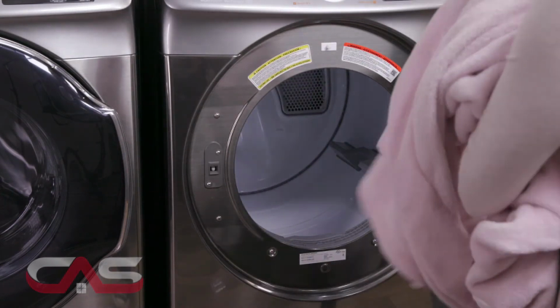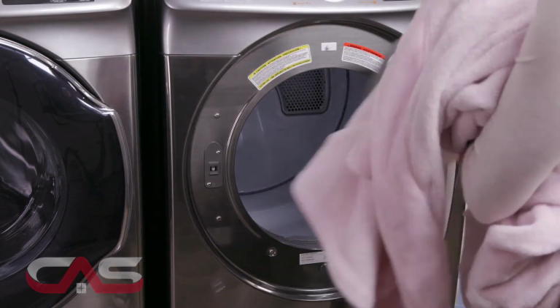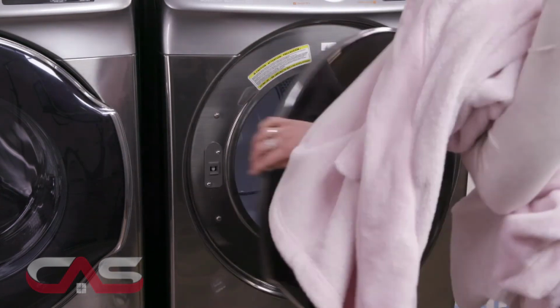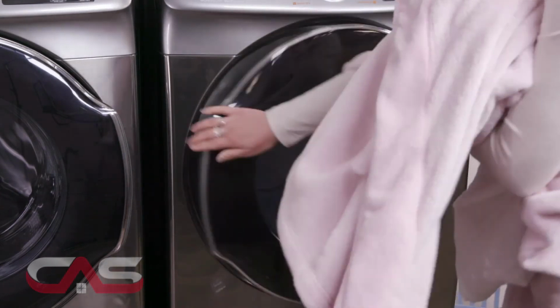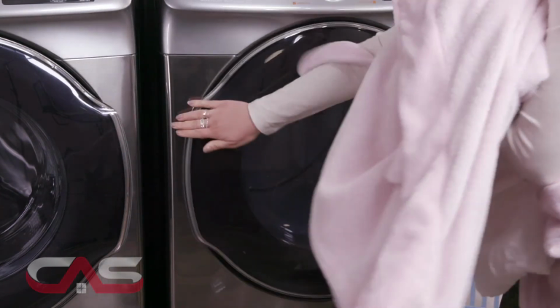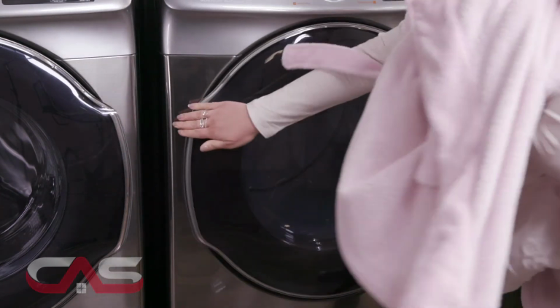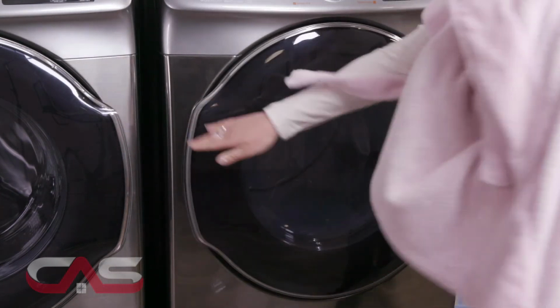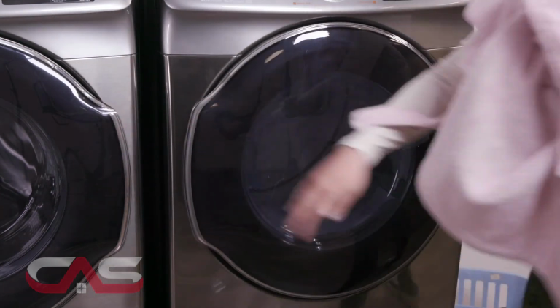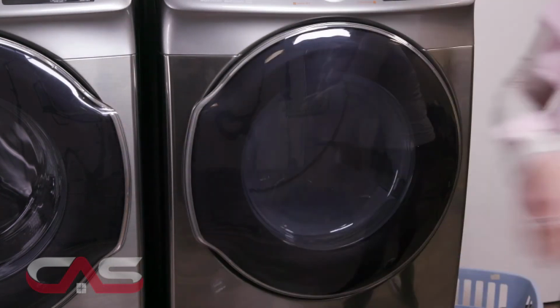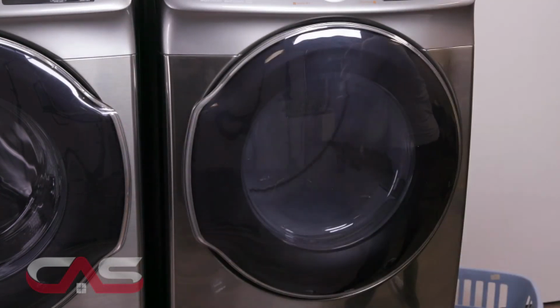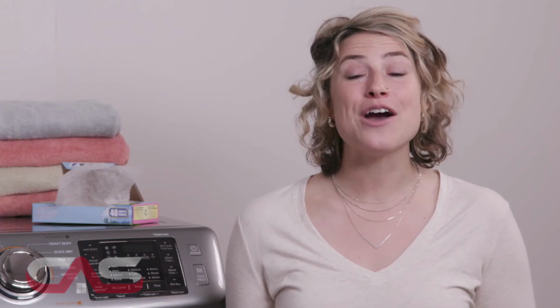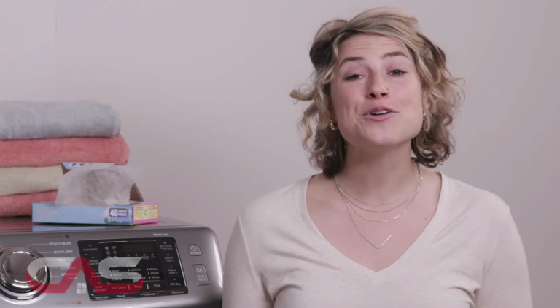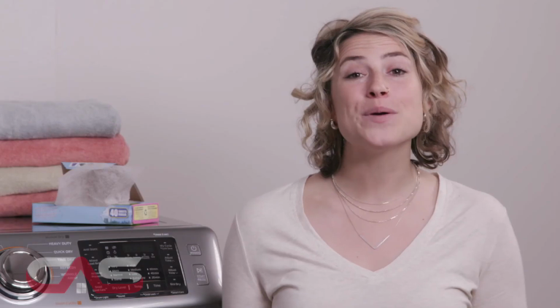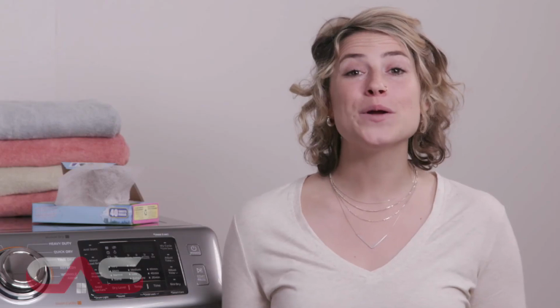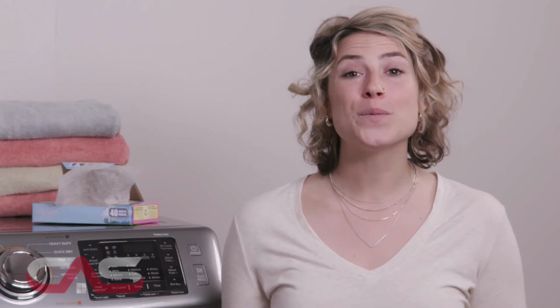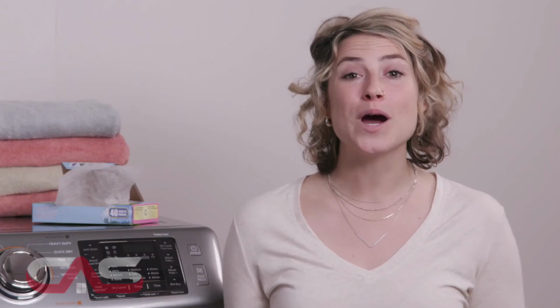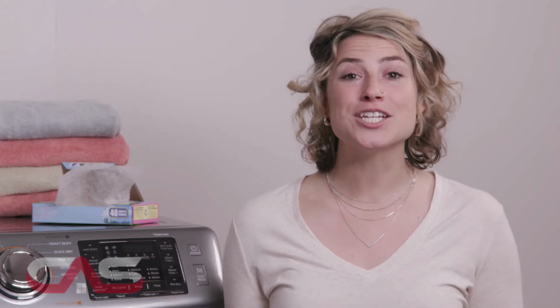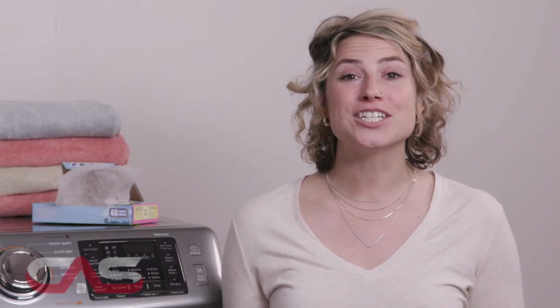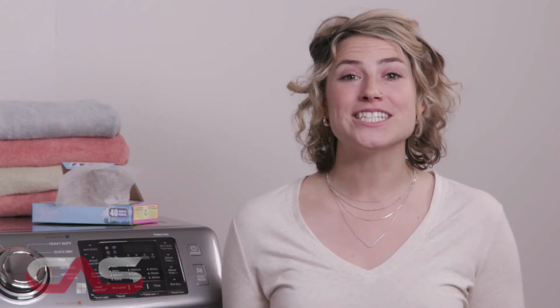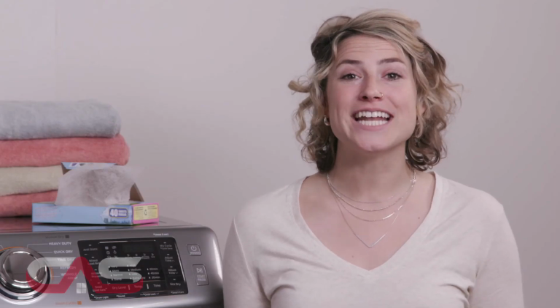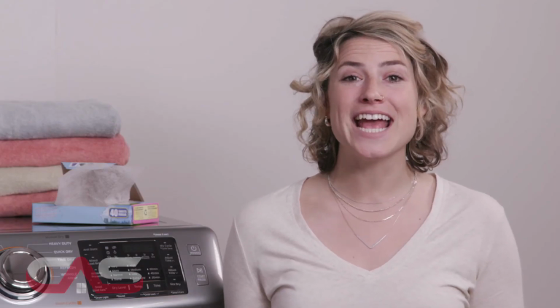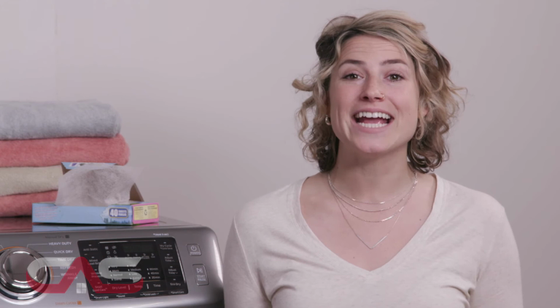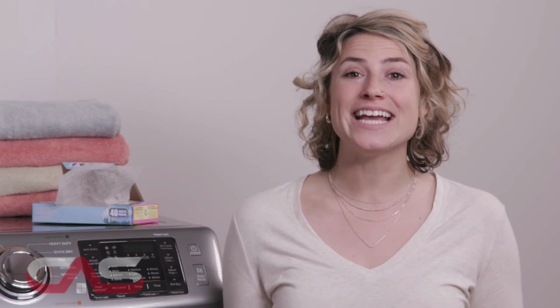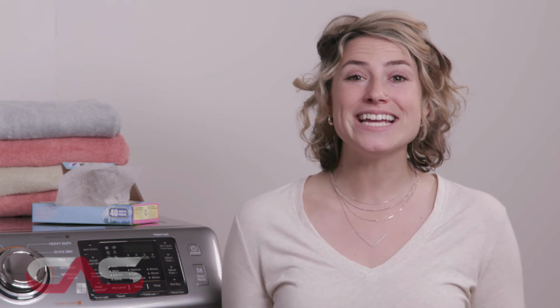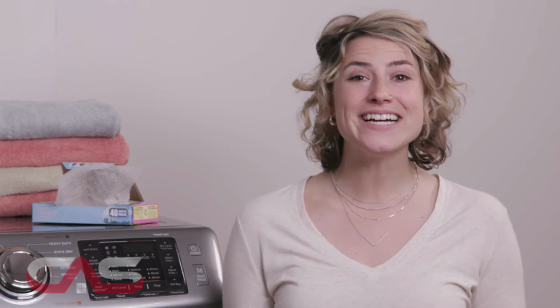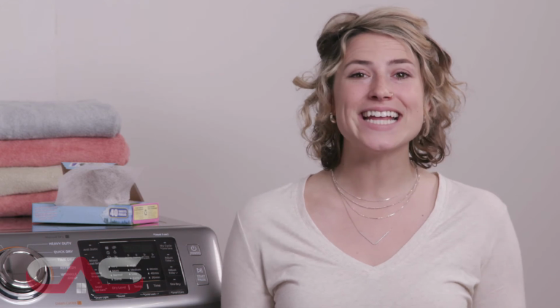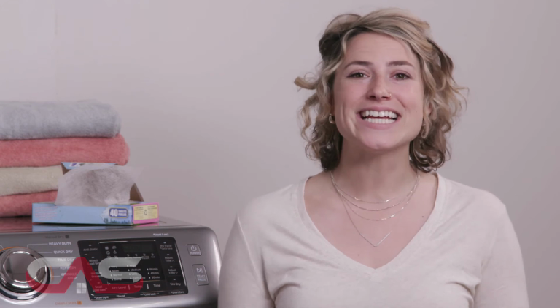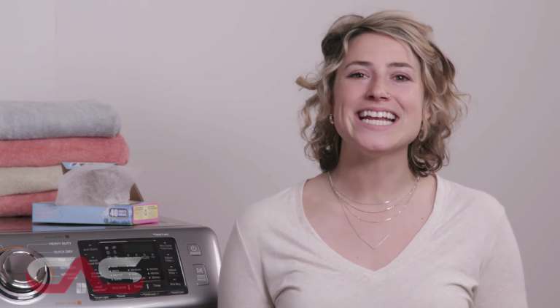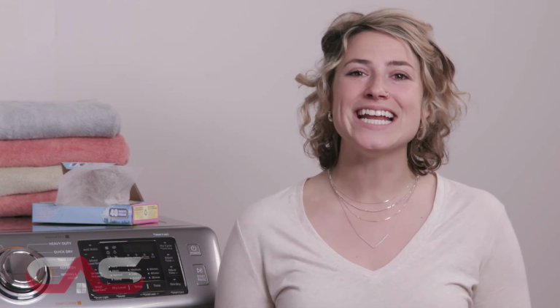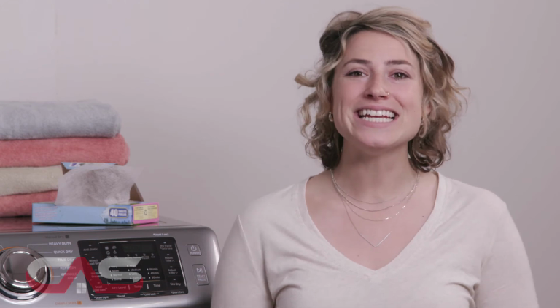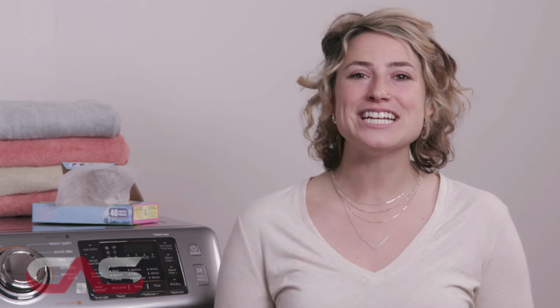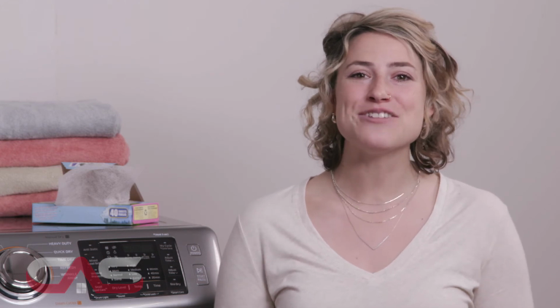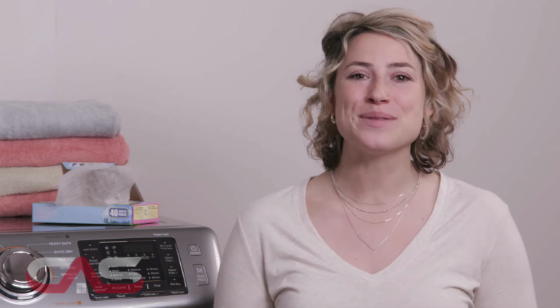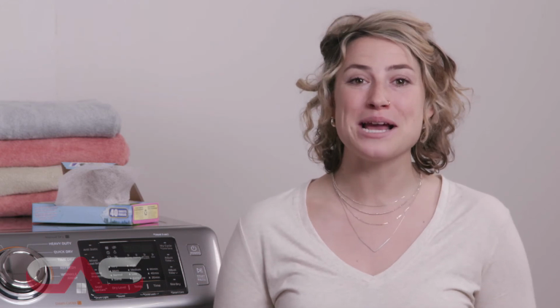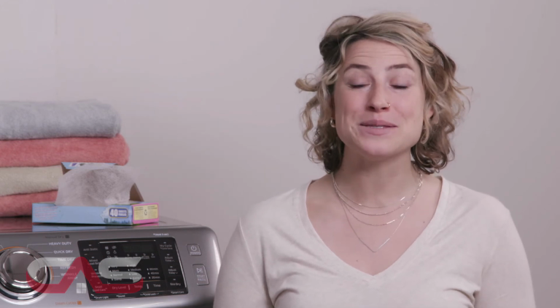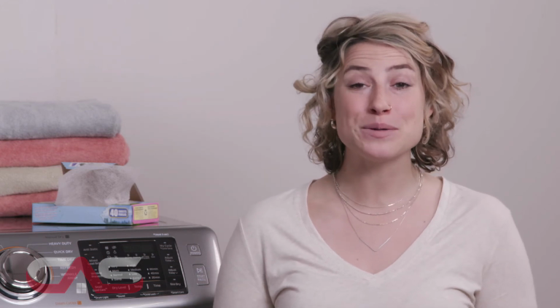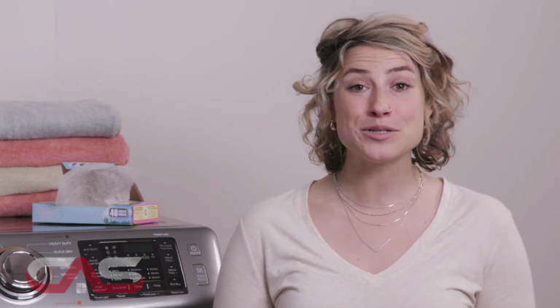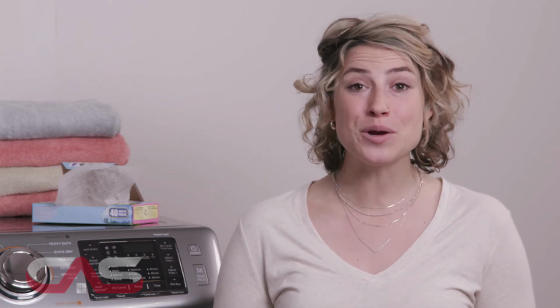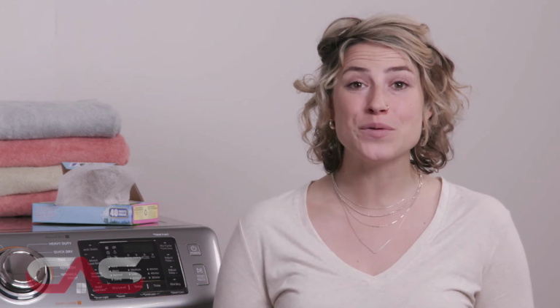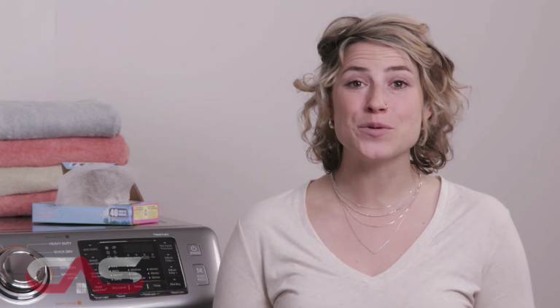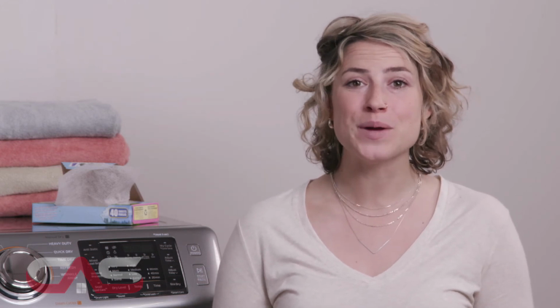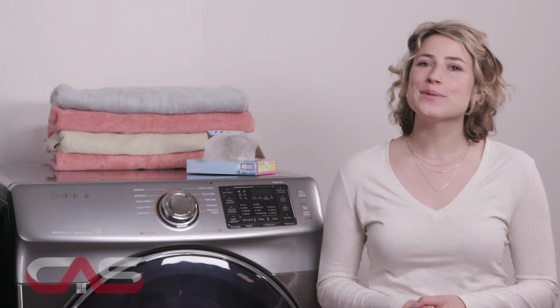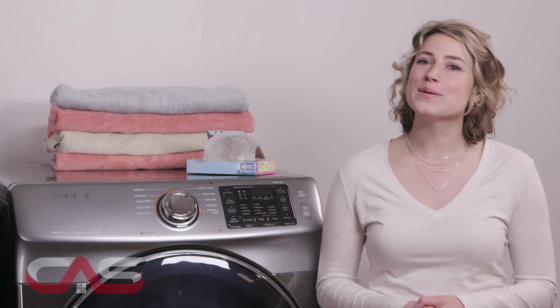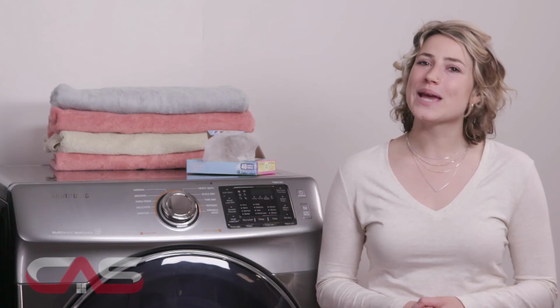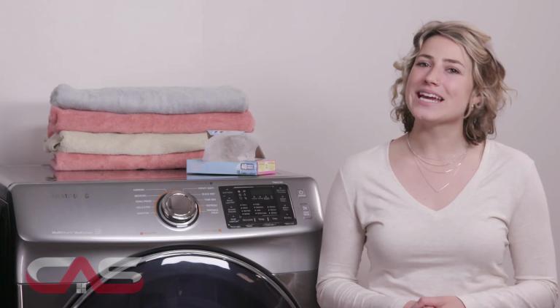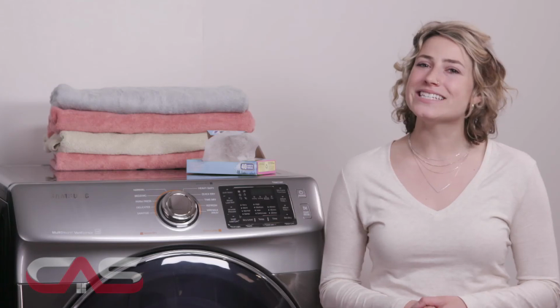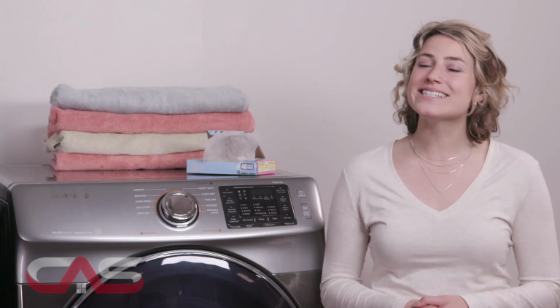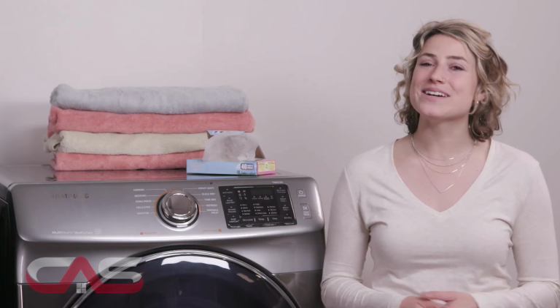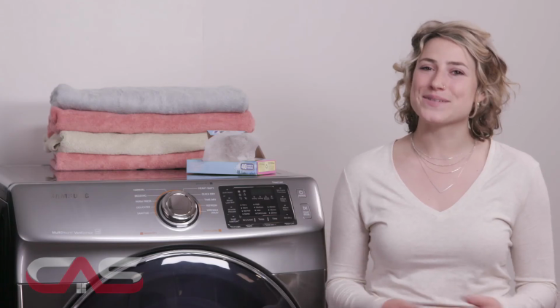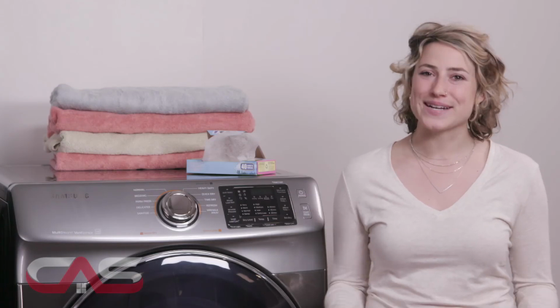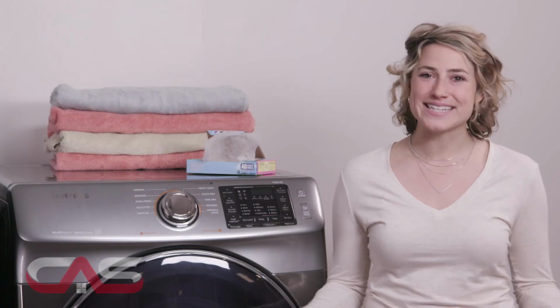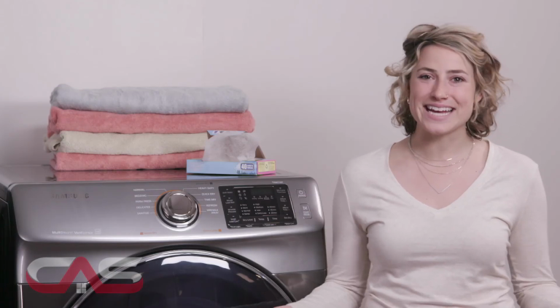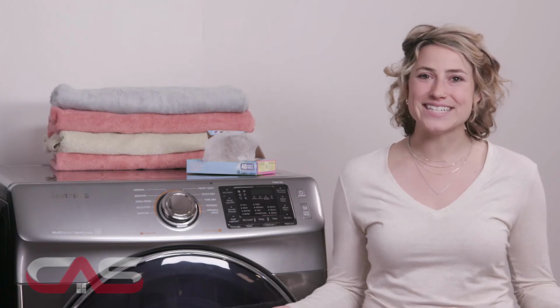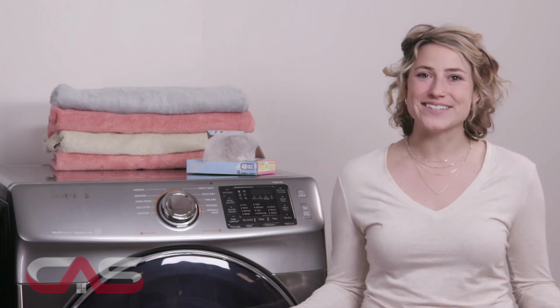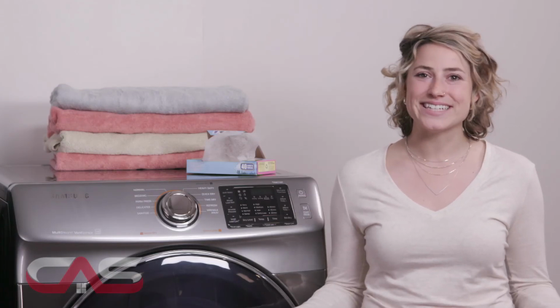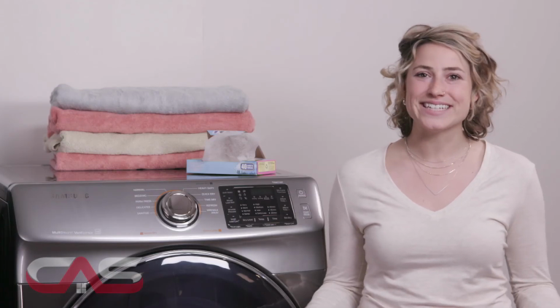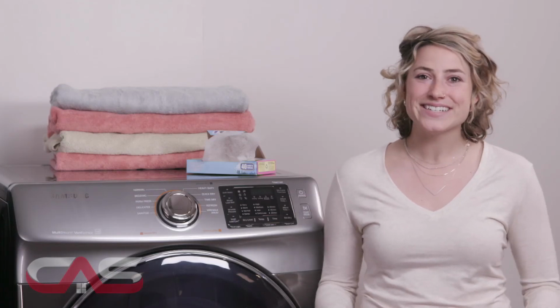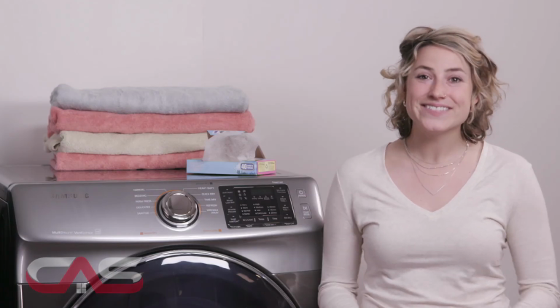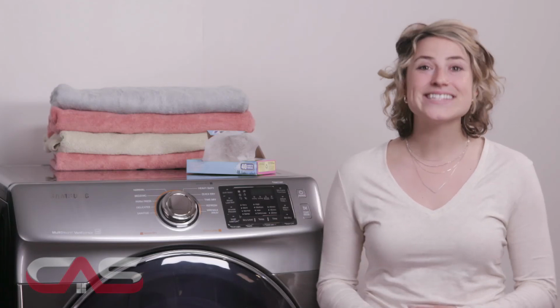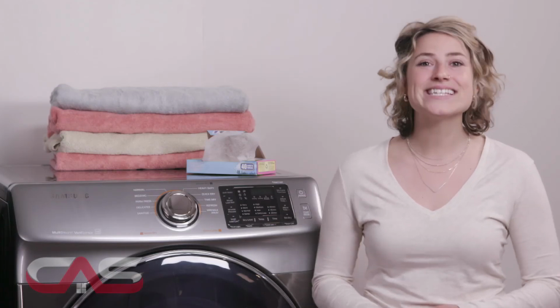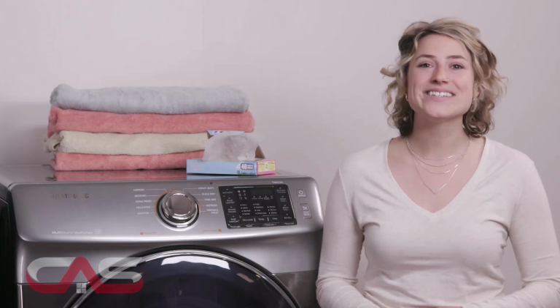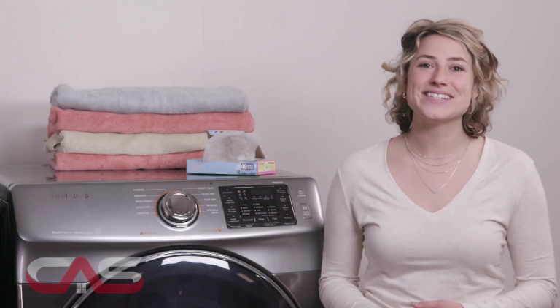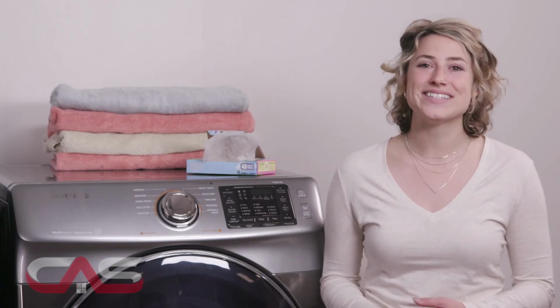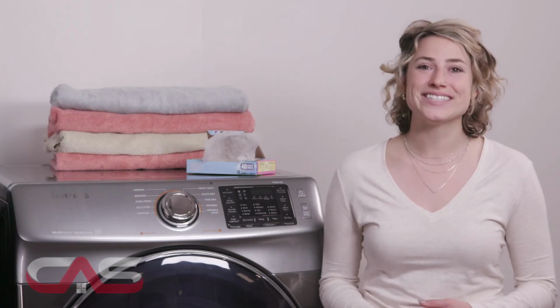Come see this dryer and its counterpart washer today here at the Canadian Appliance Source showroom, with locations across the country. We'll see you soon.